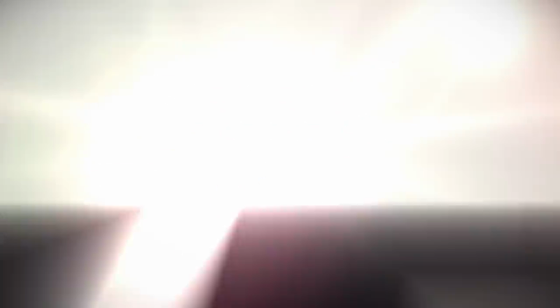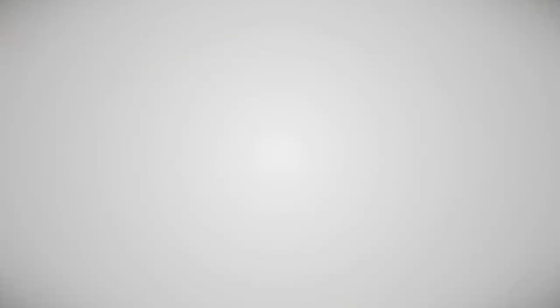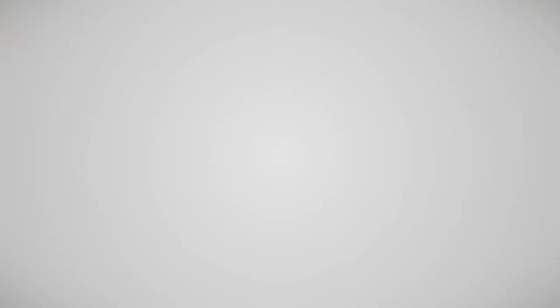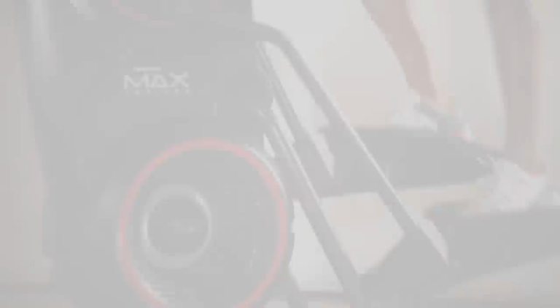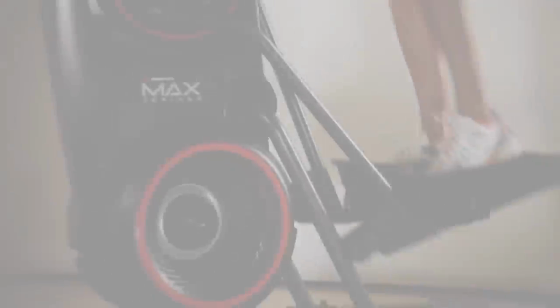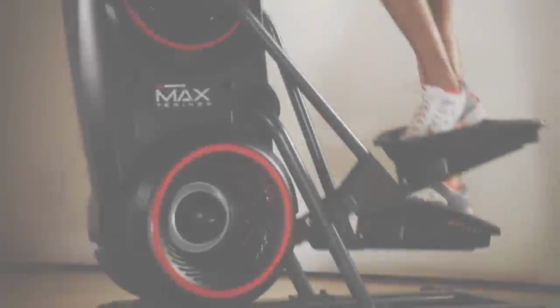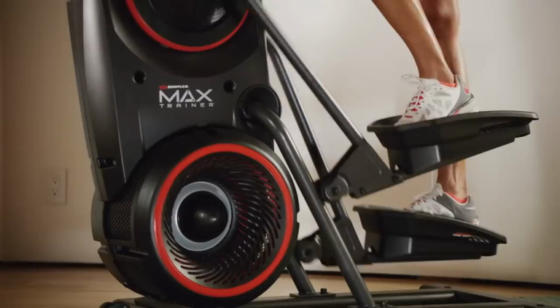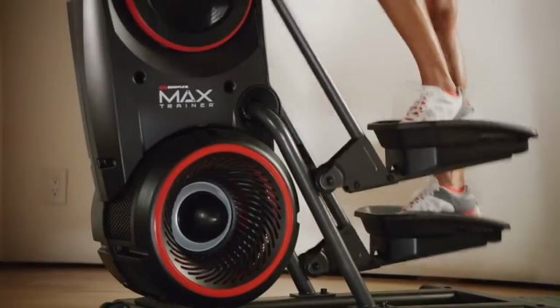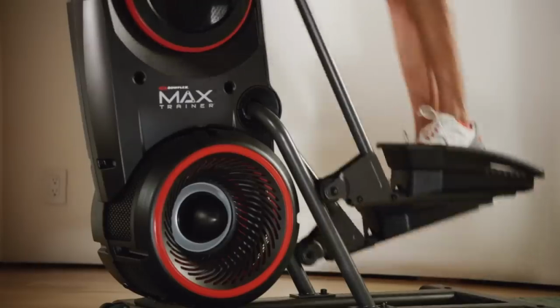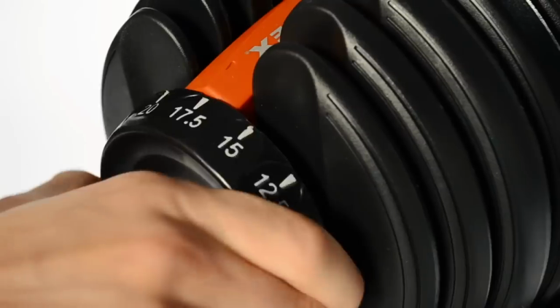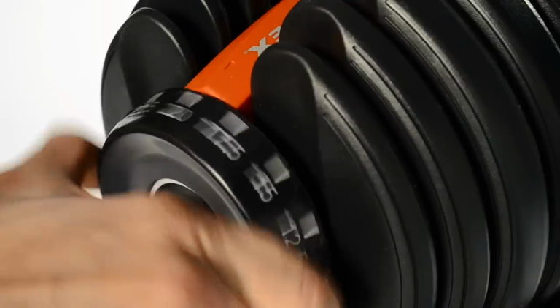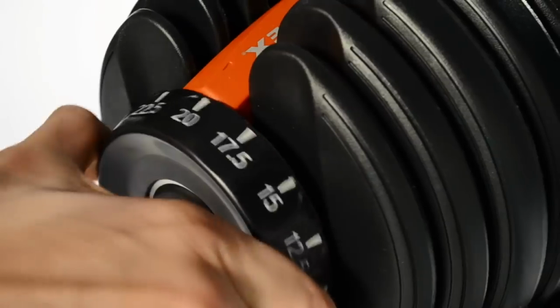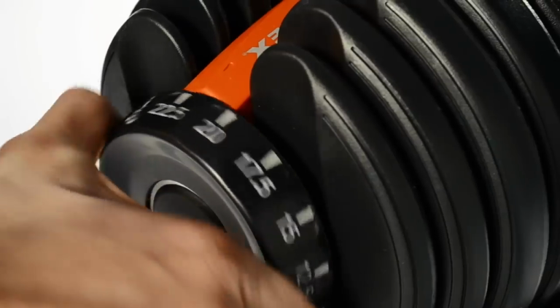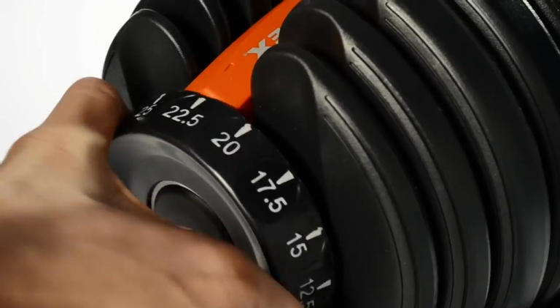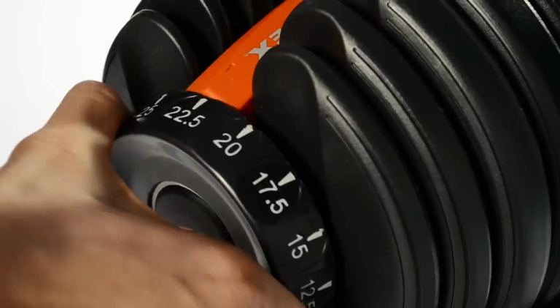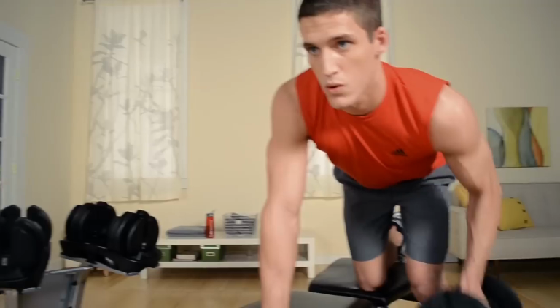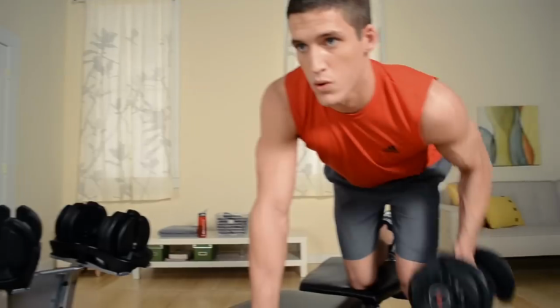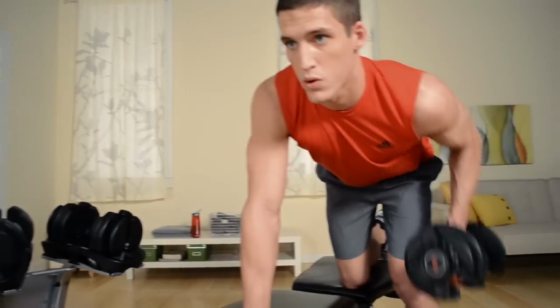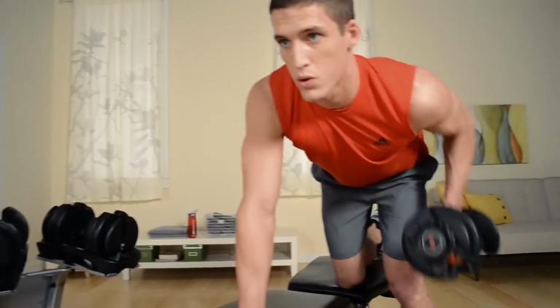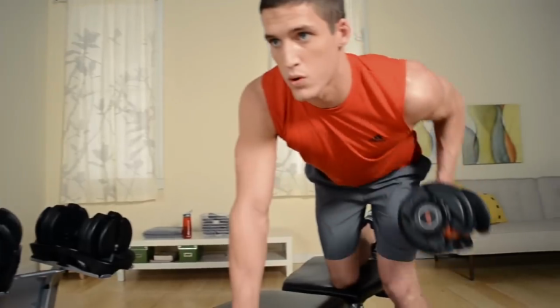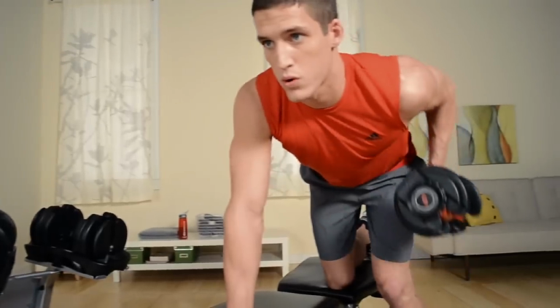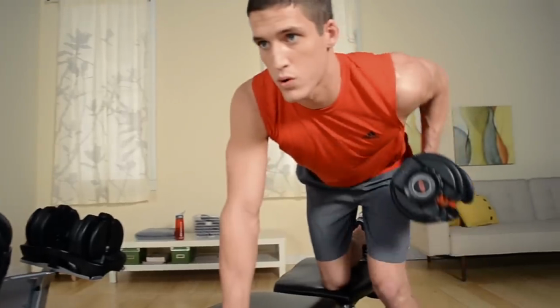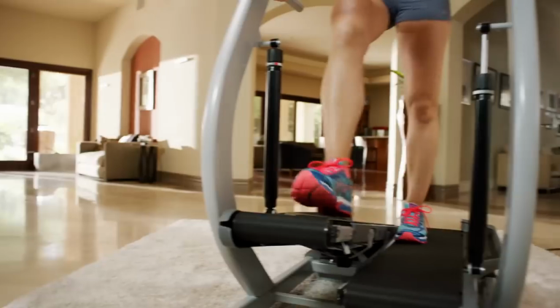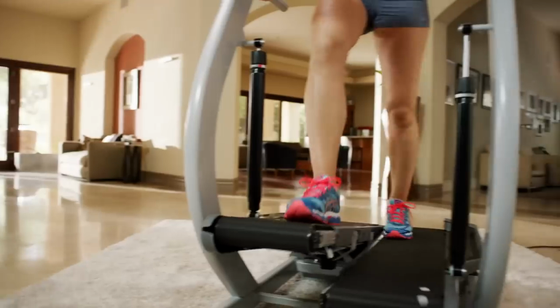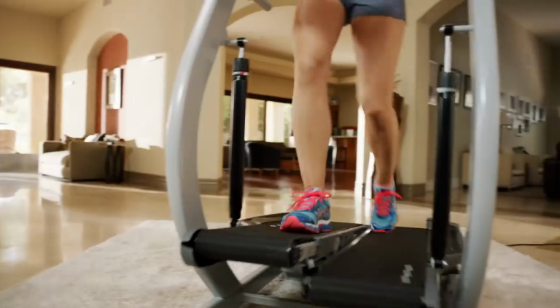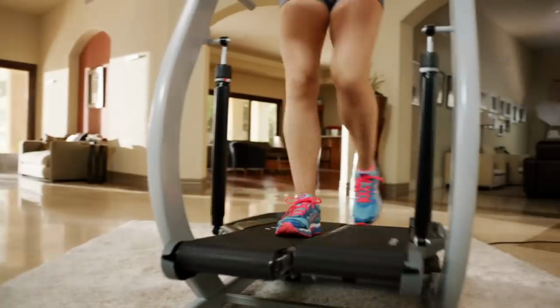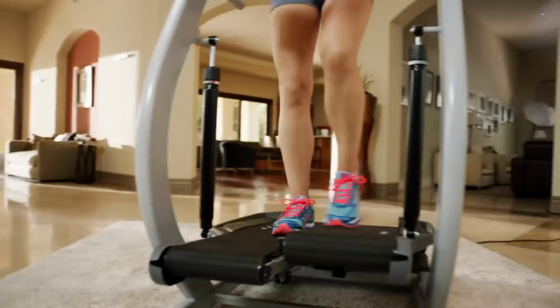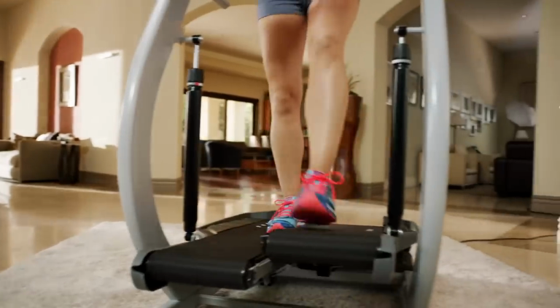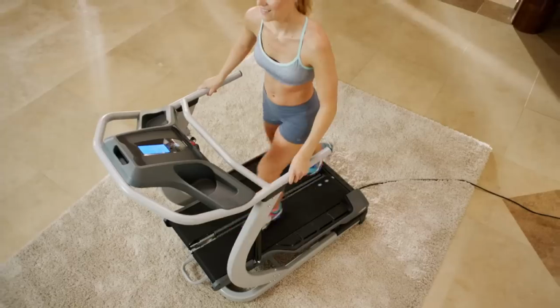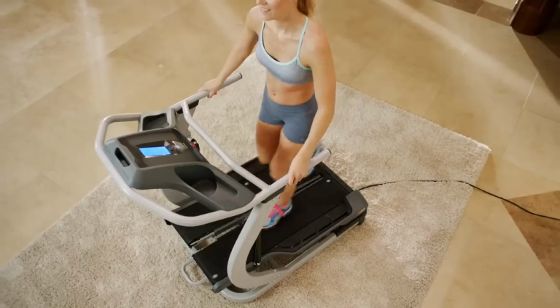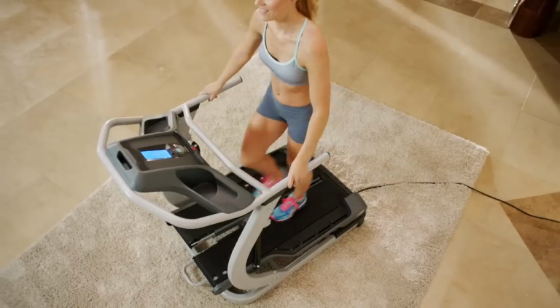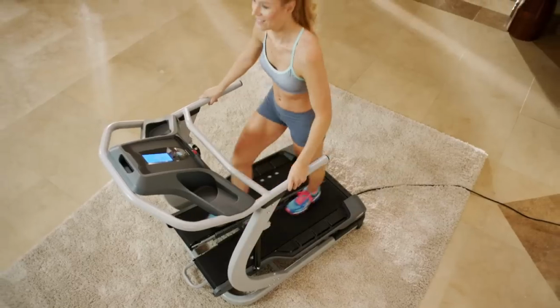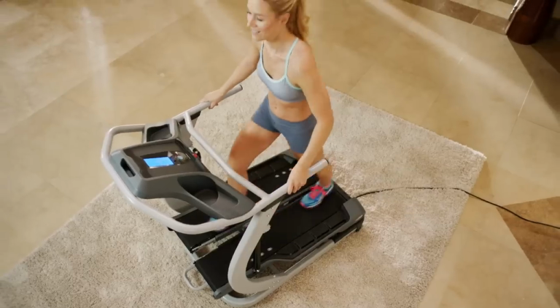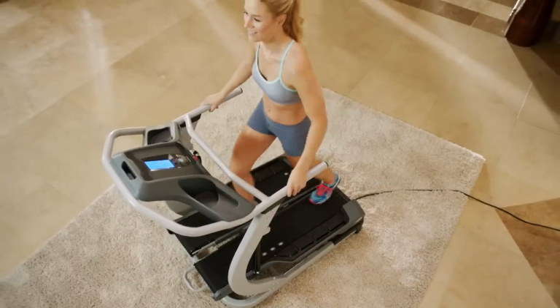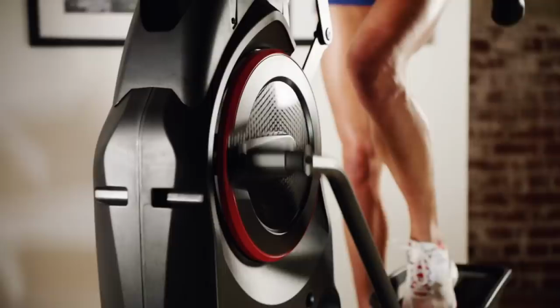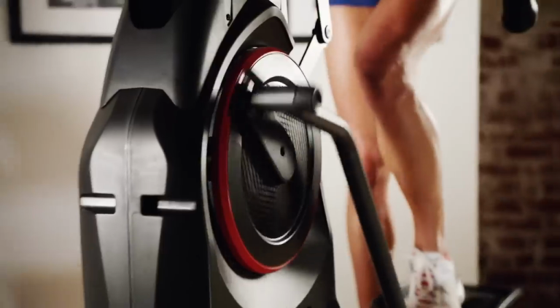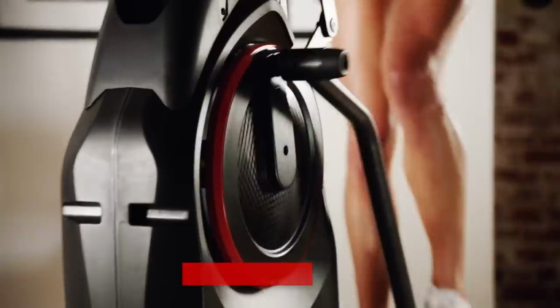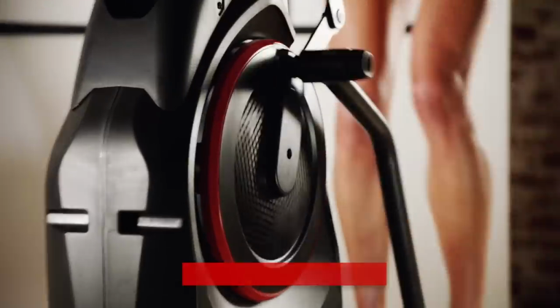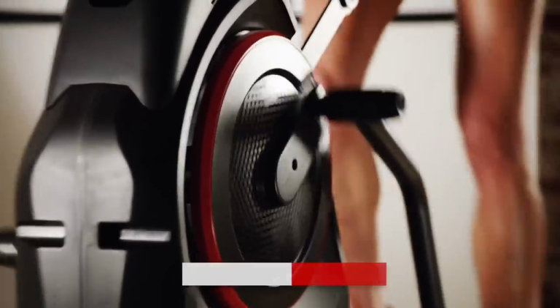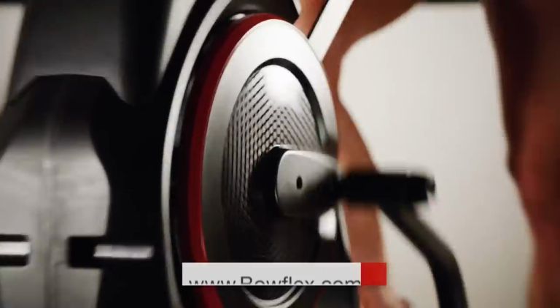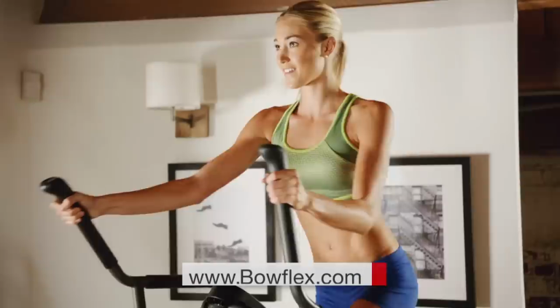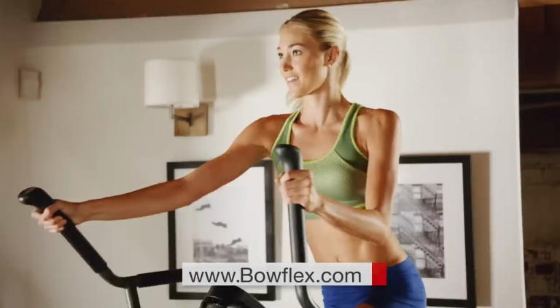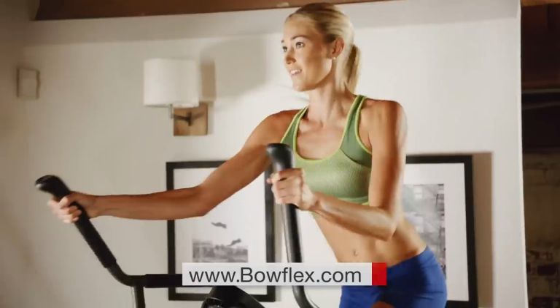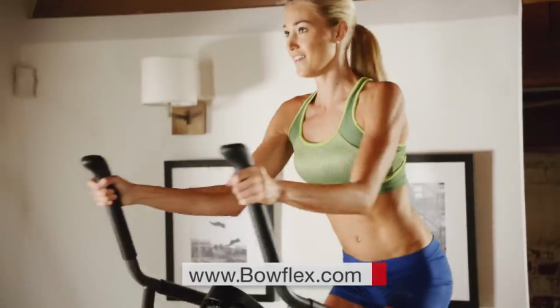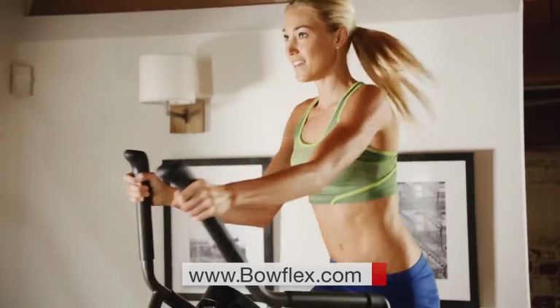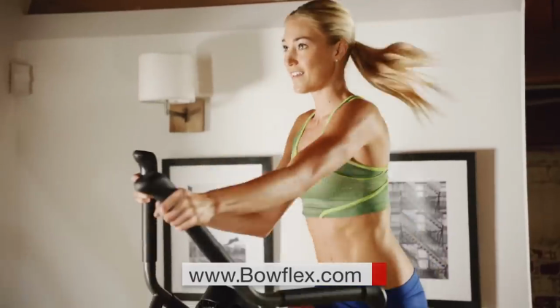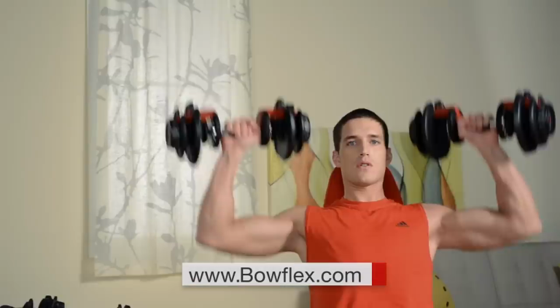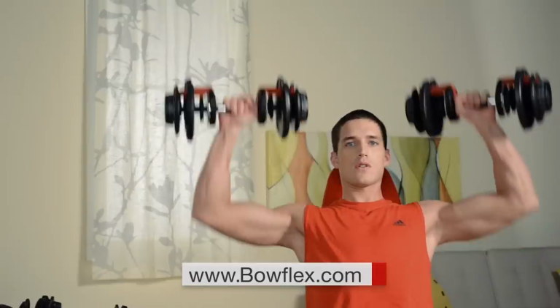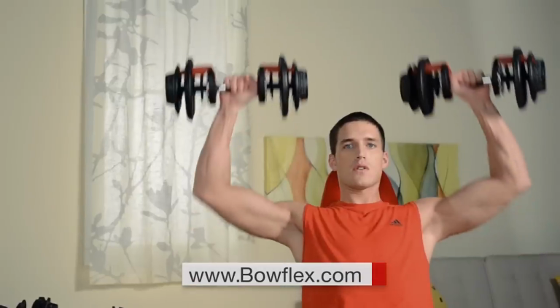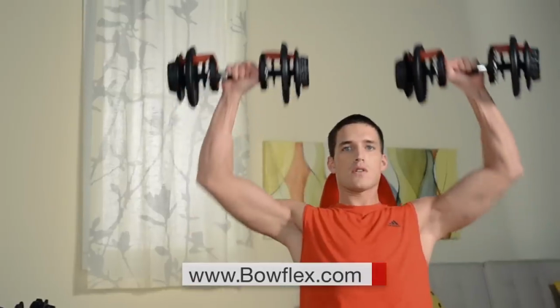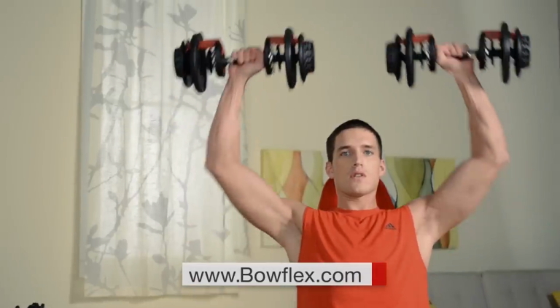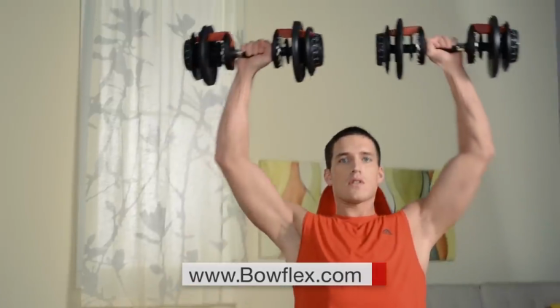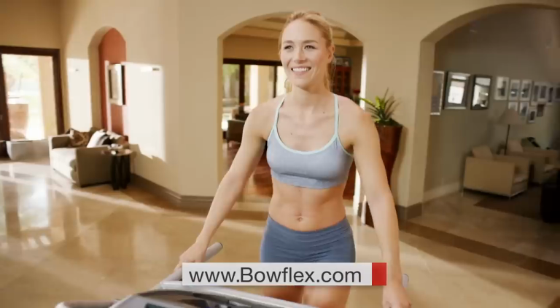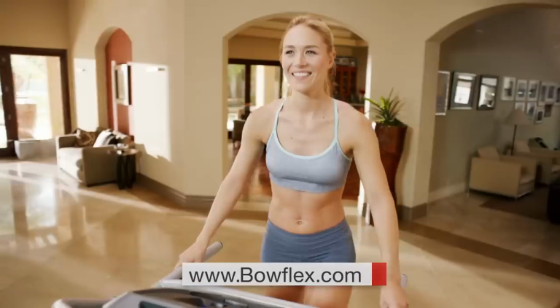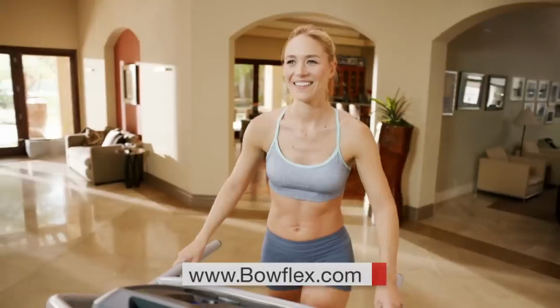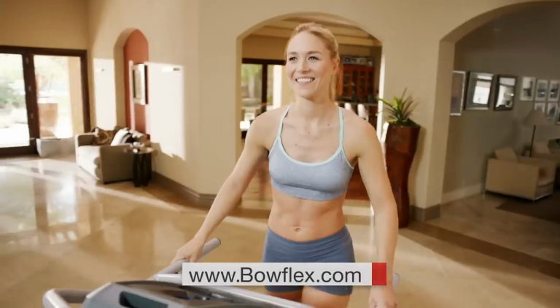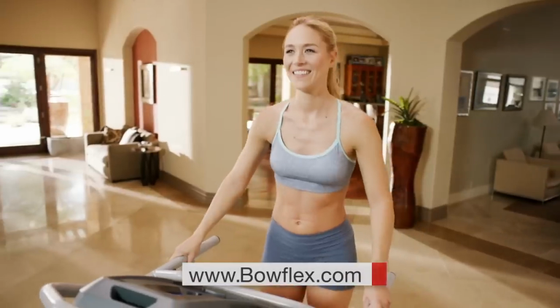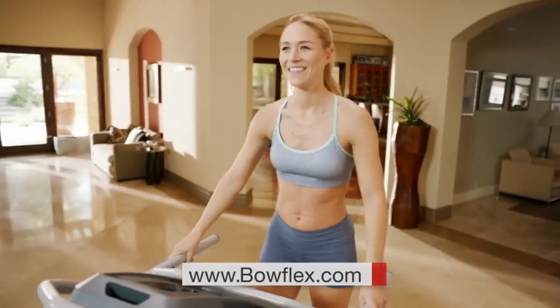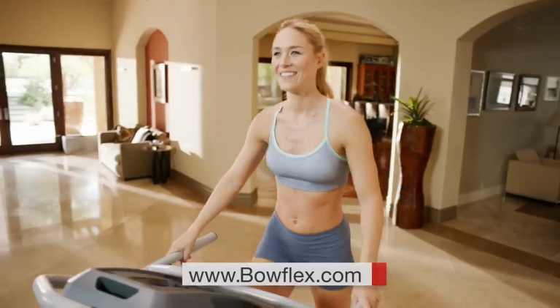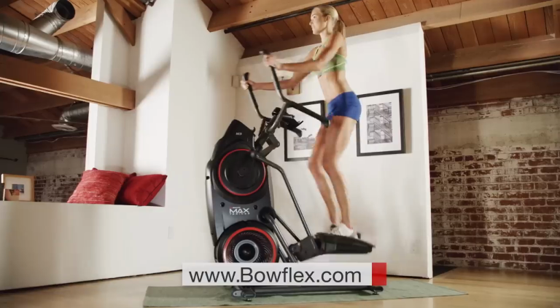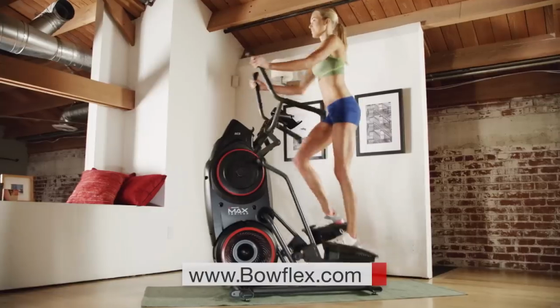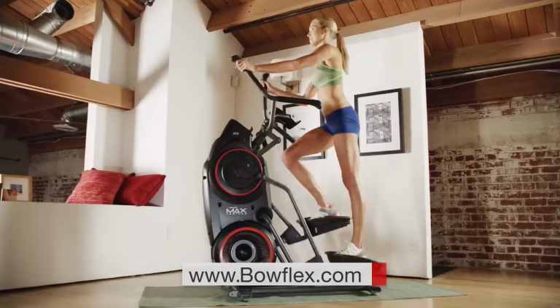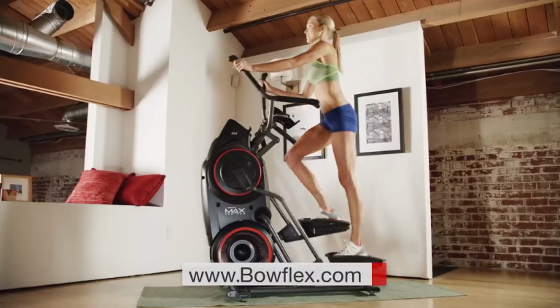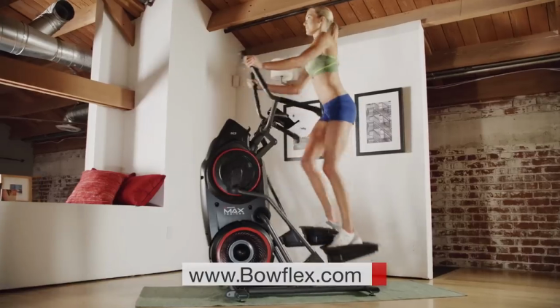Get fit fast with home fitness solutions by Bowflex at Bowflex.com. Be fit for life.